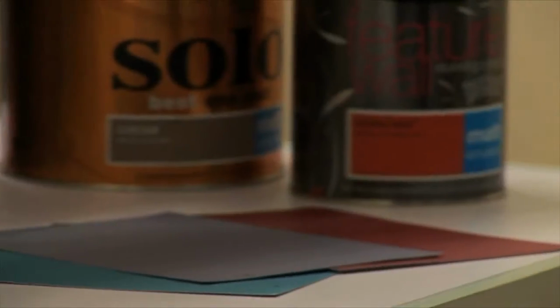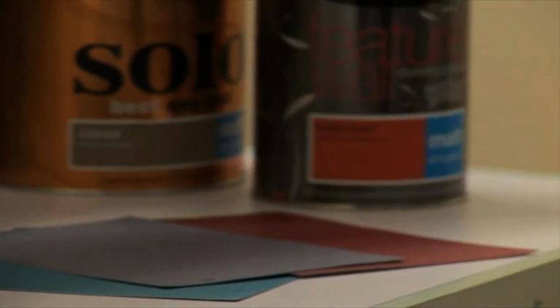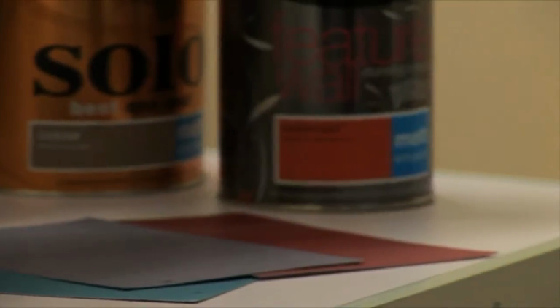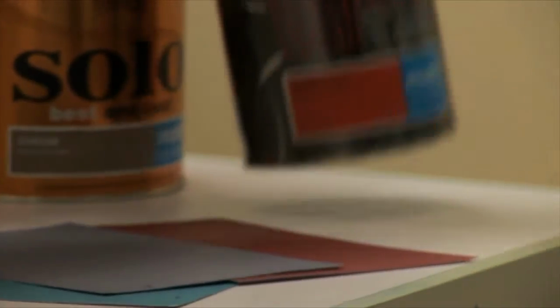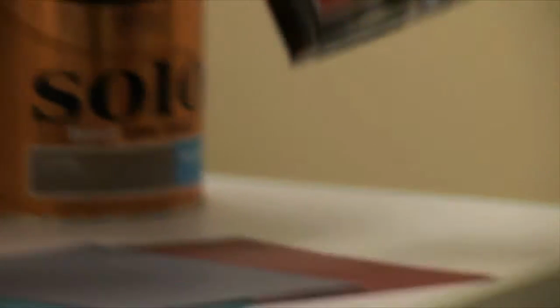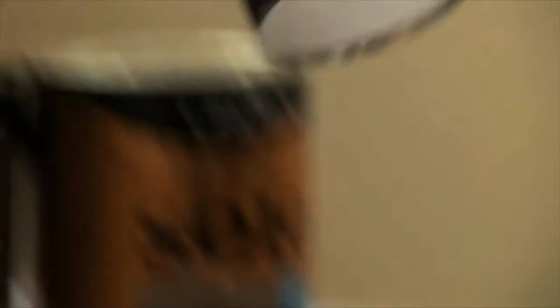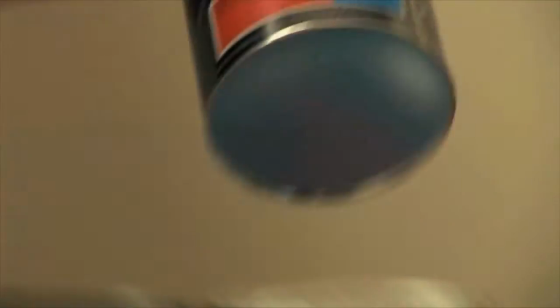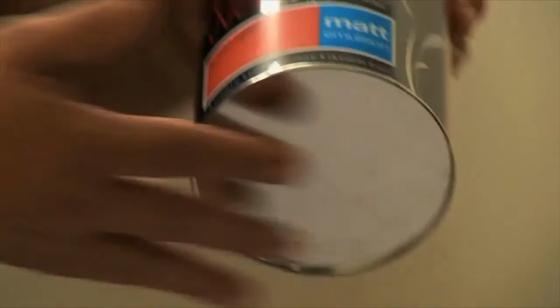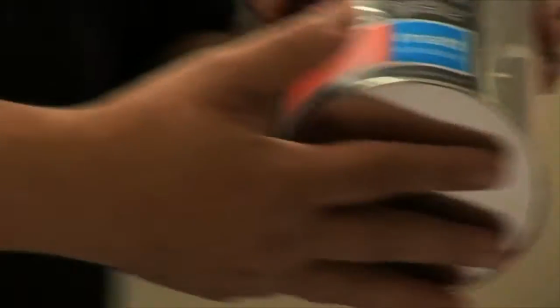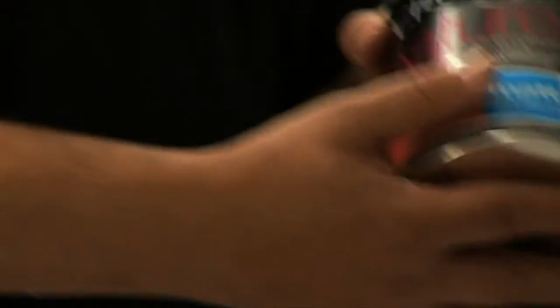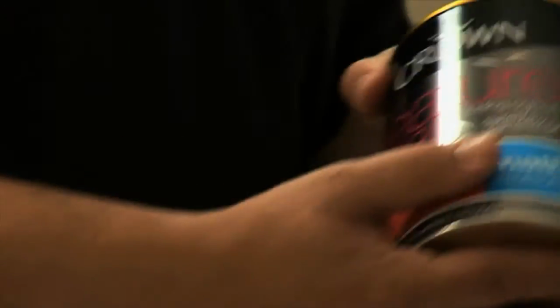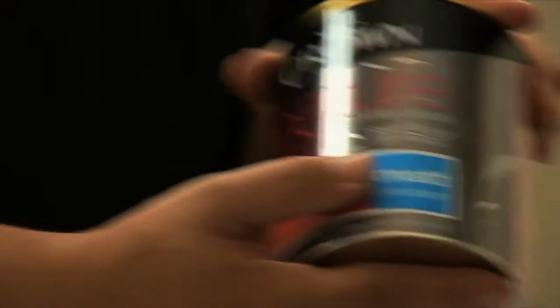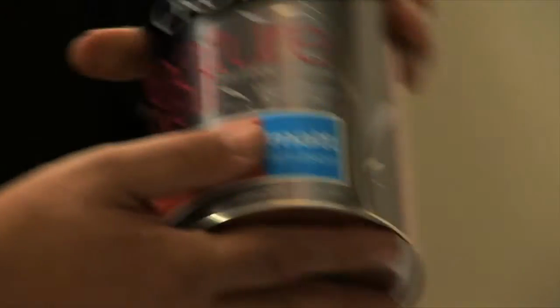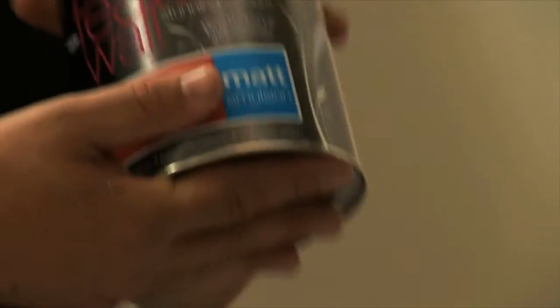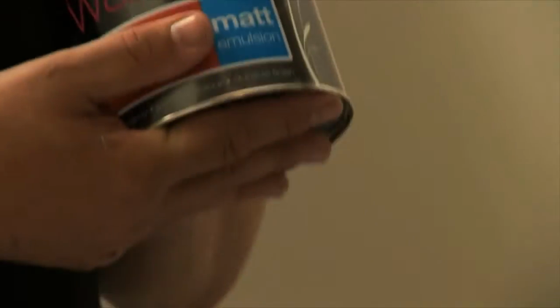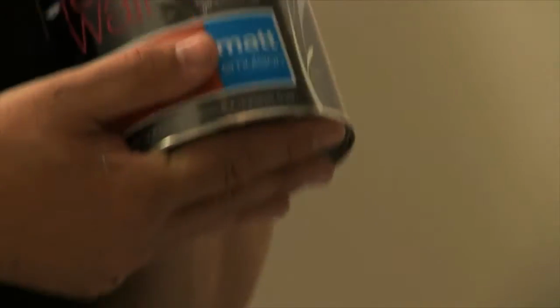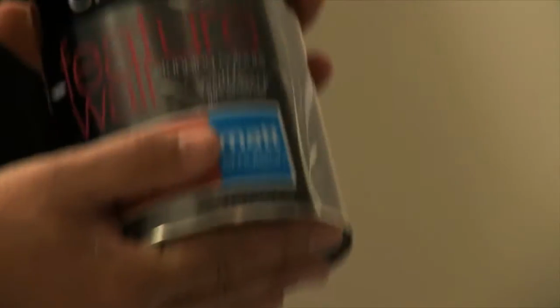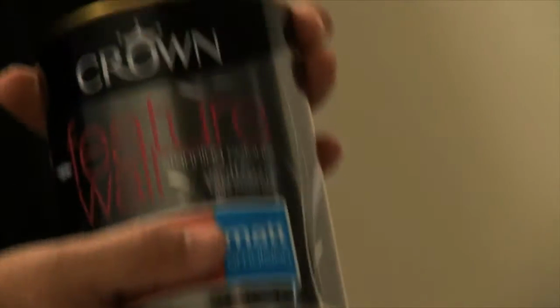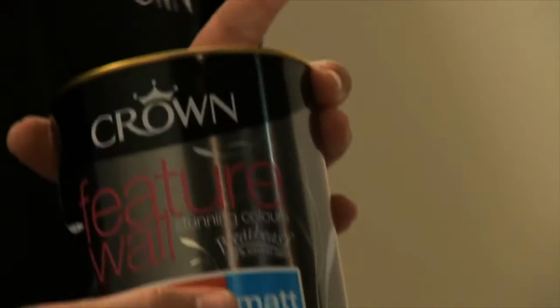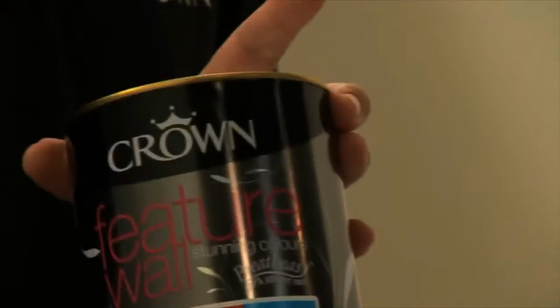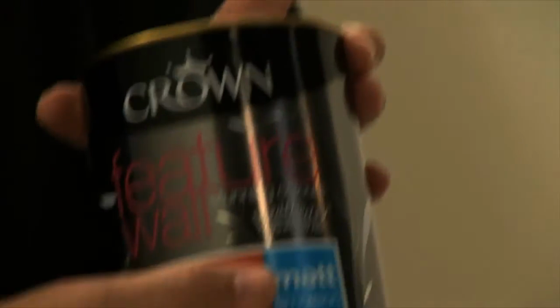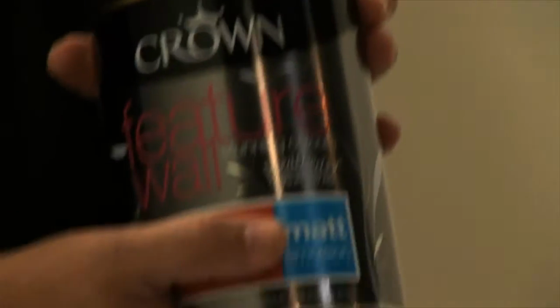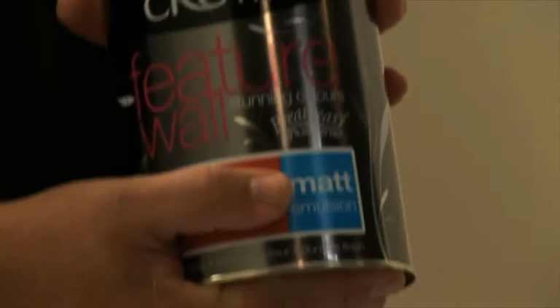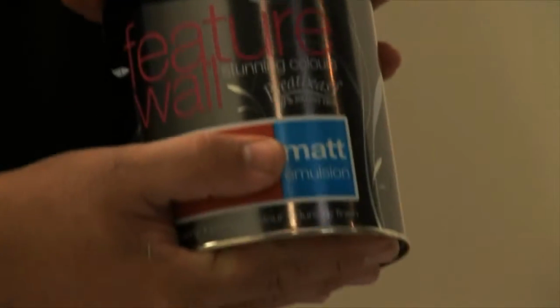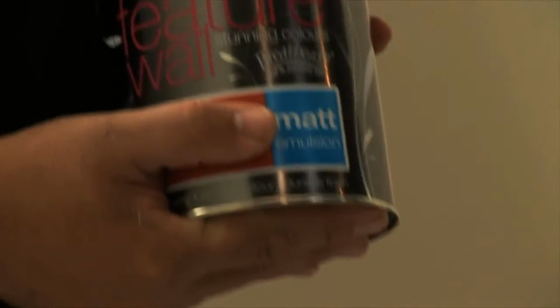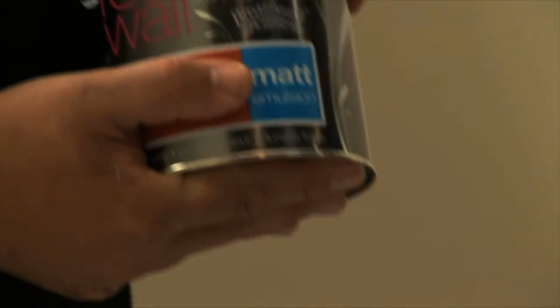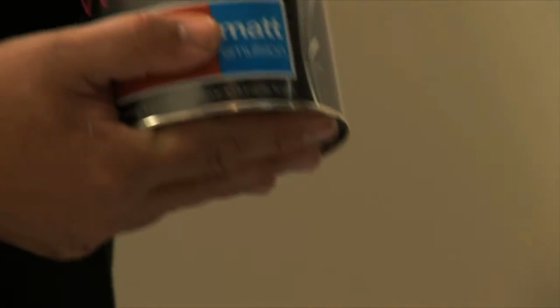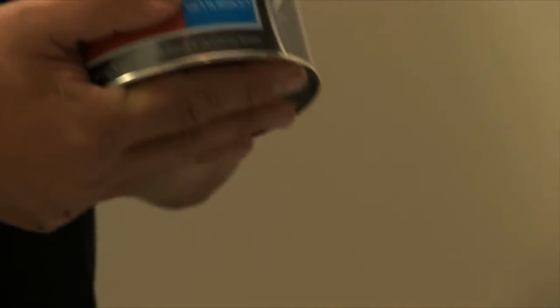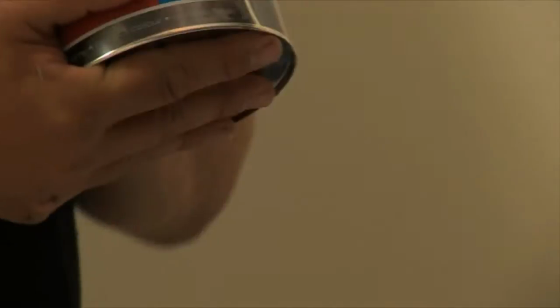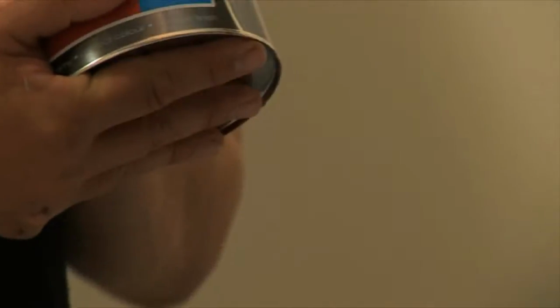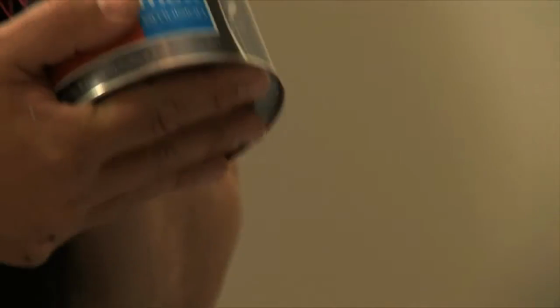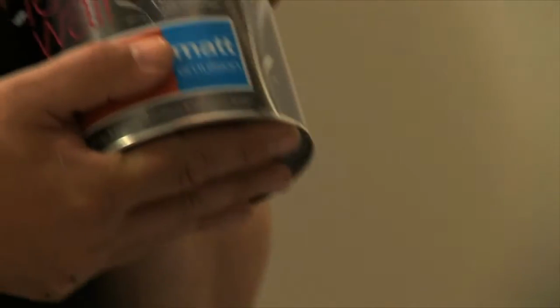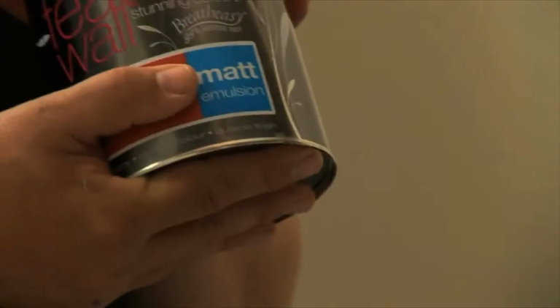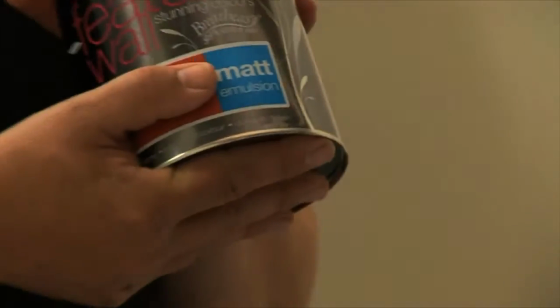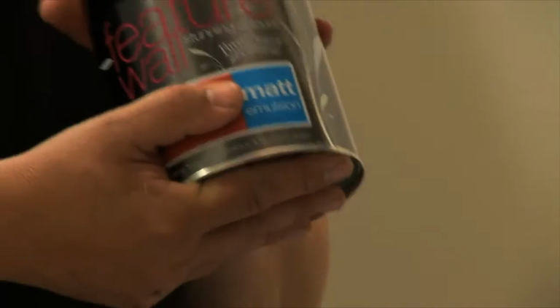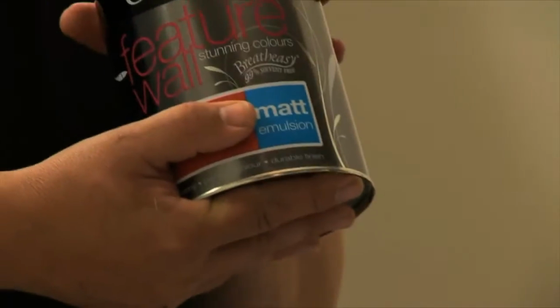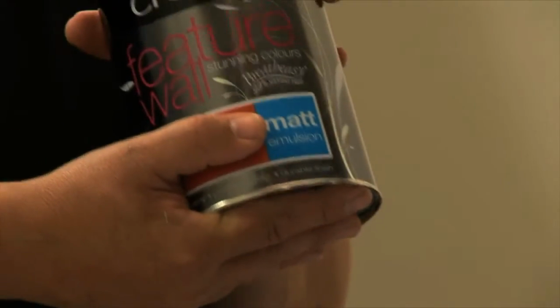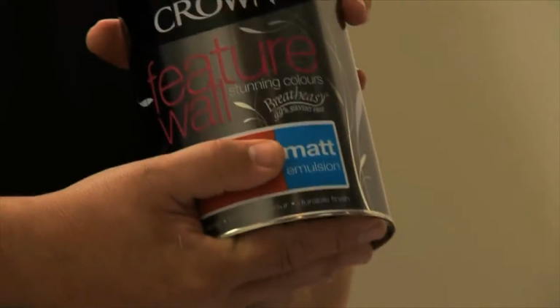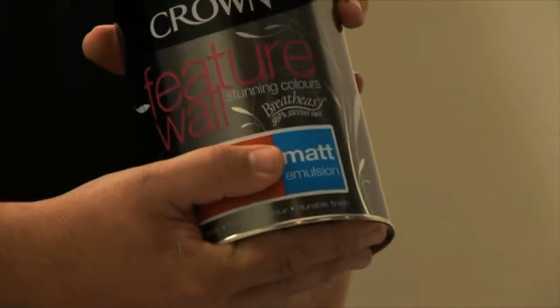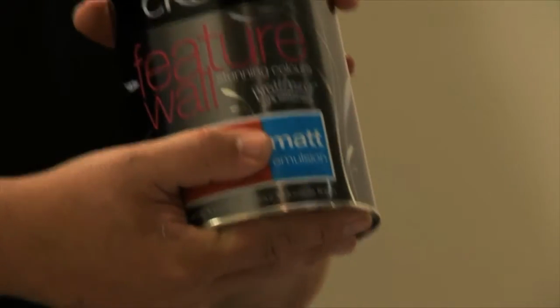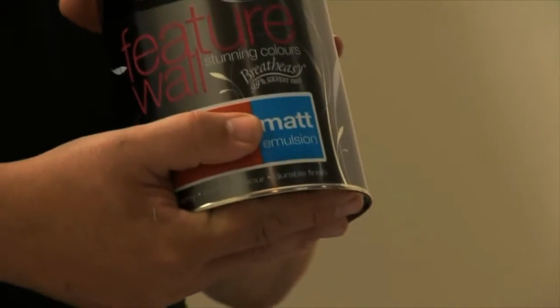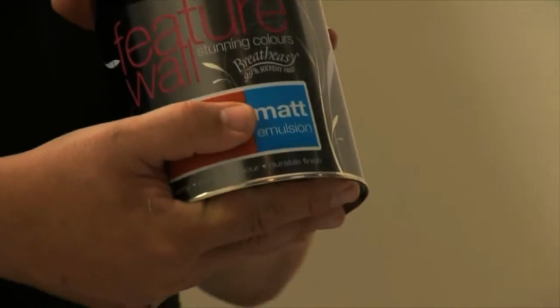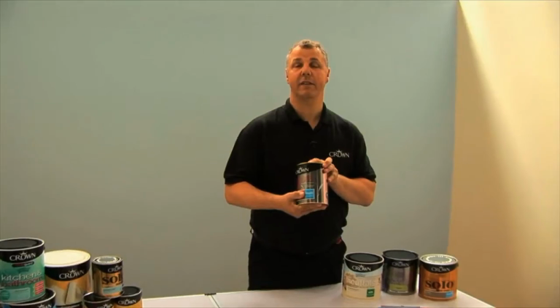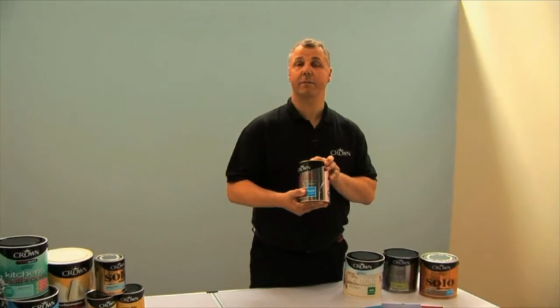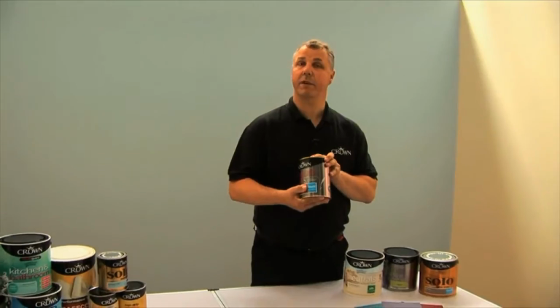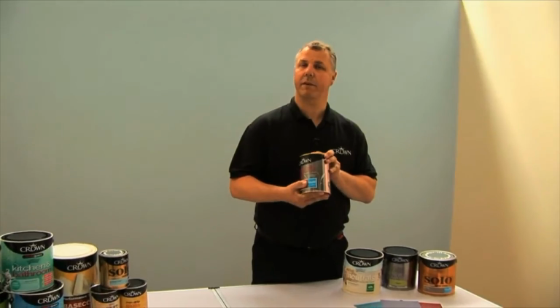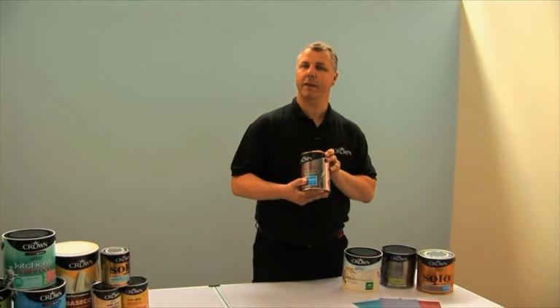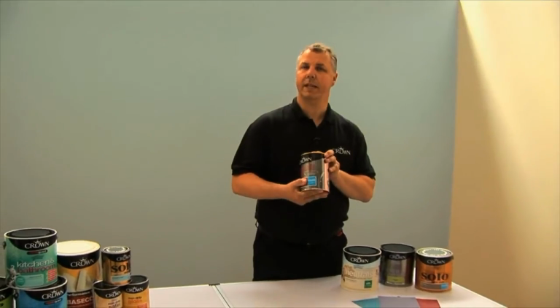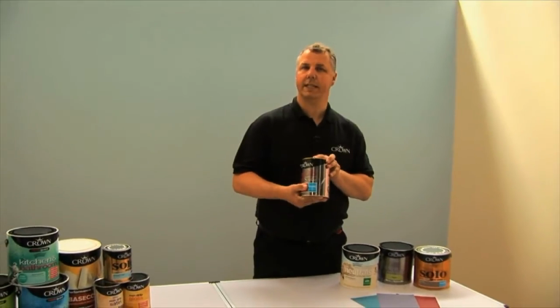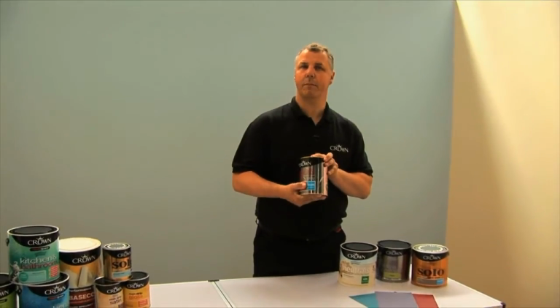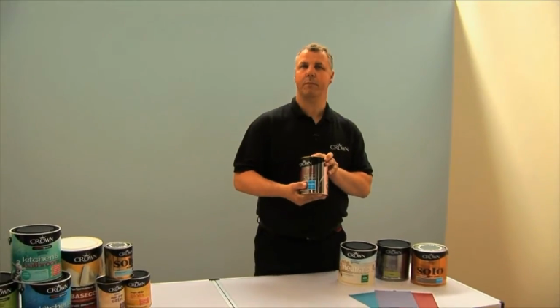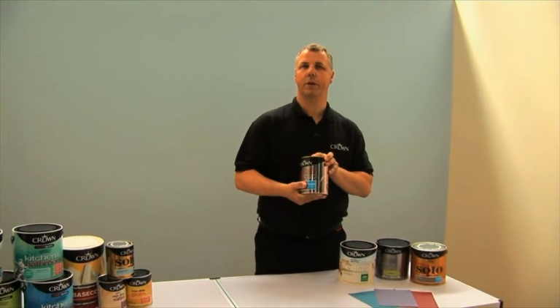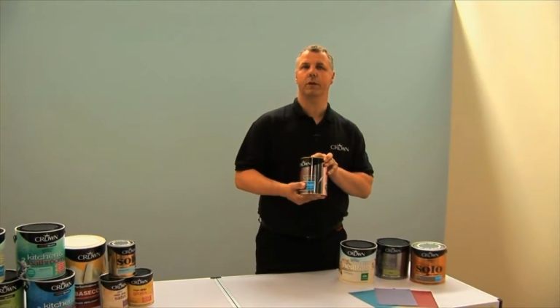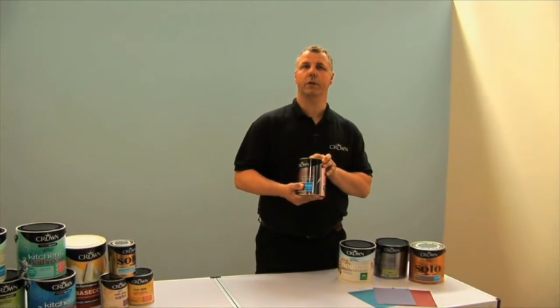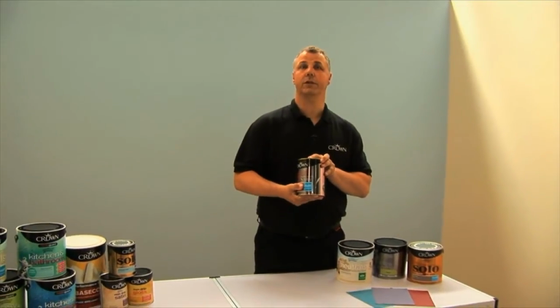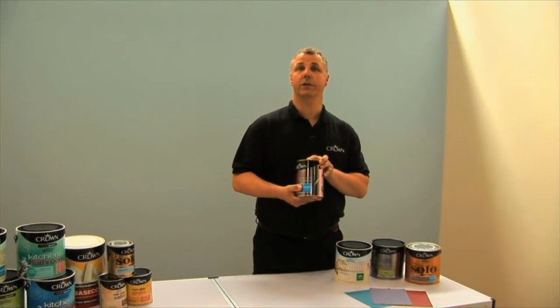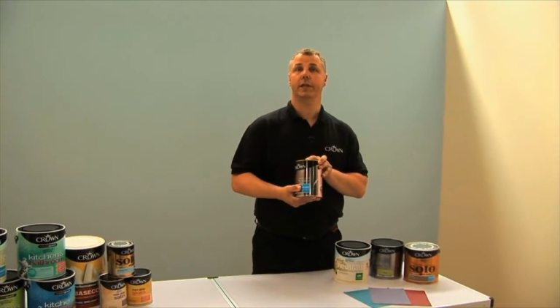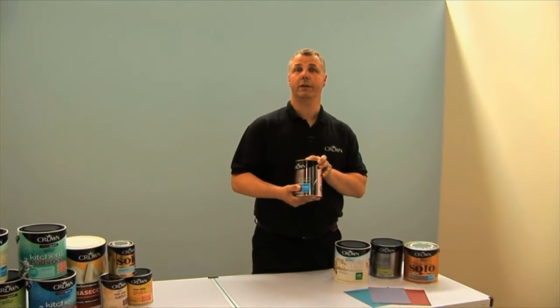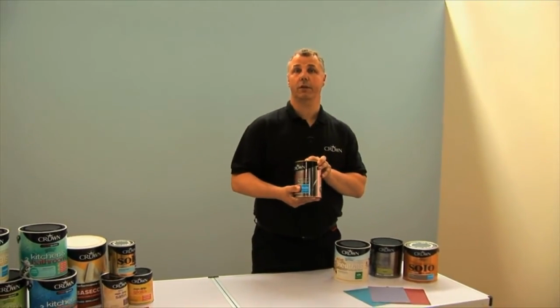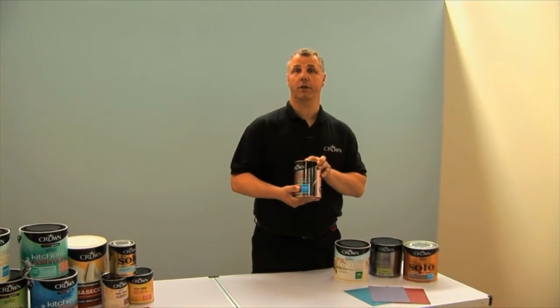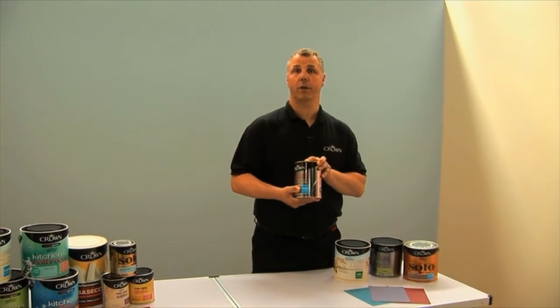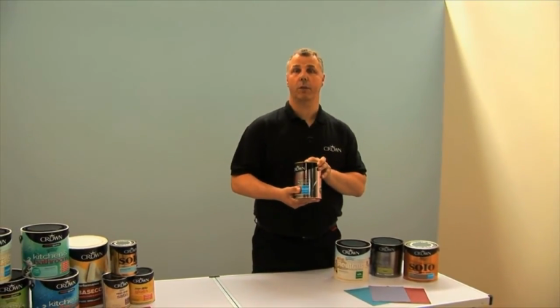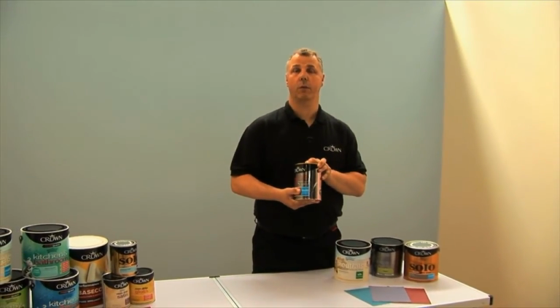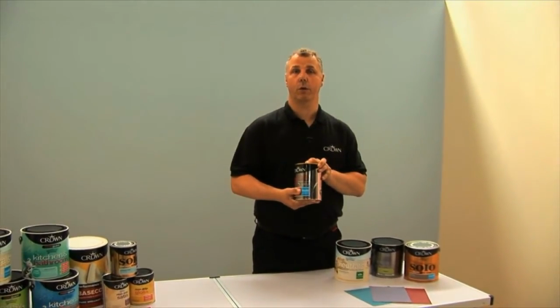And then we have the matte finish, which is indicated again on the can. This gives a real non-reflective but a very contemporary look to the colour on the wall.